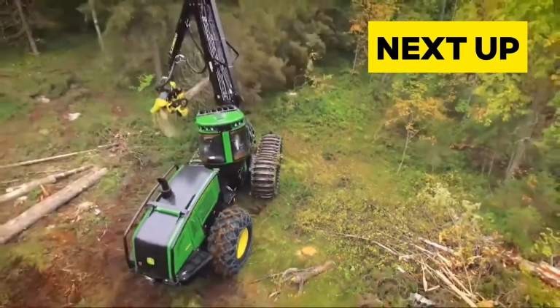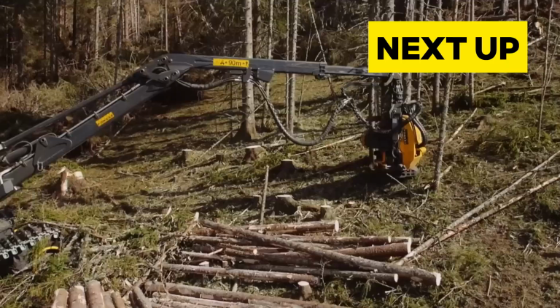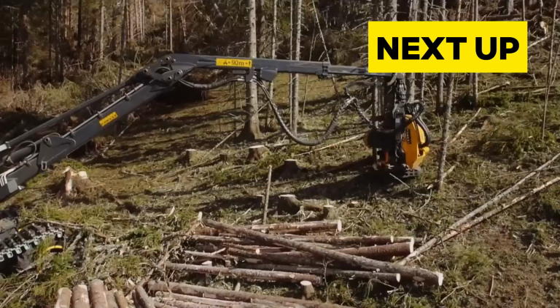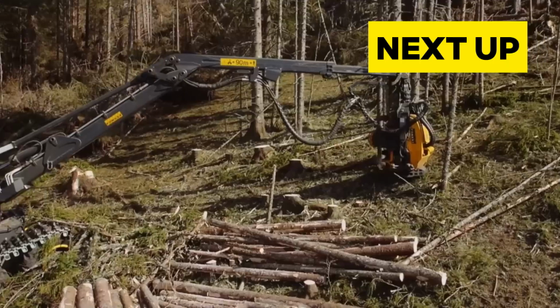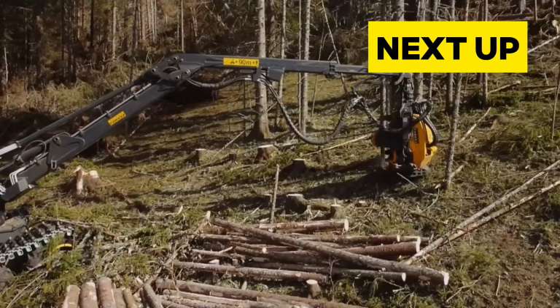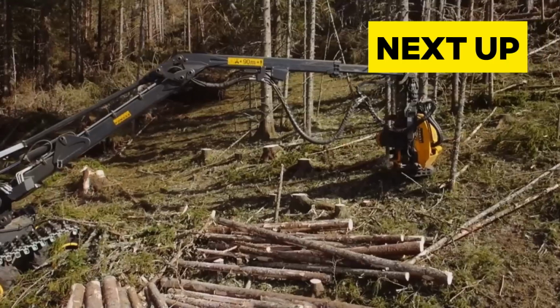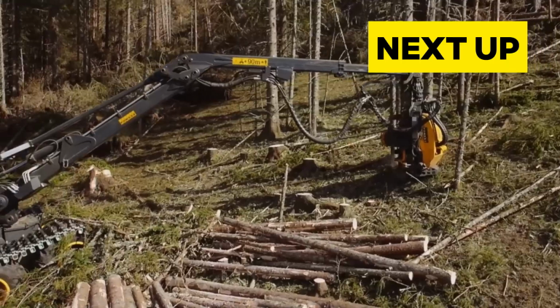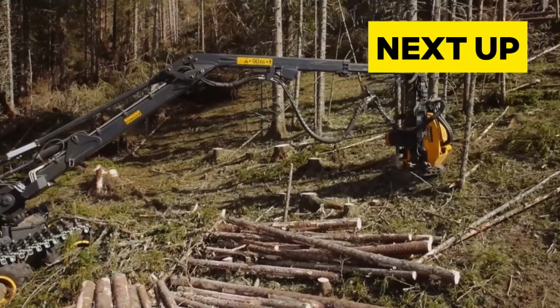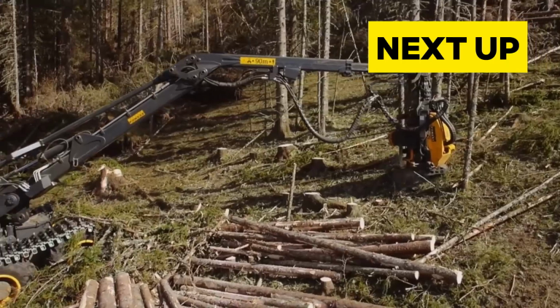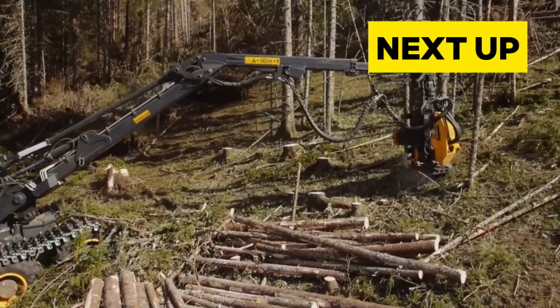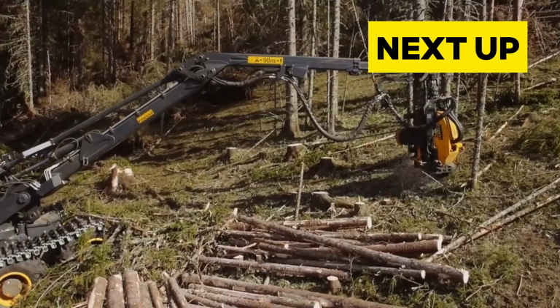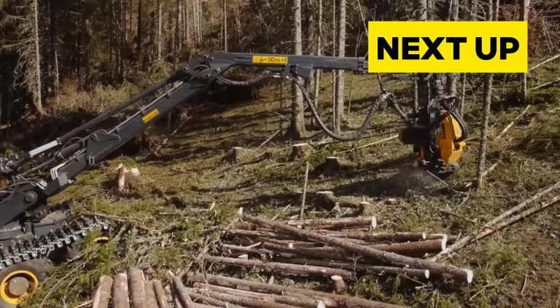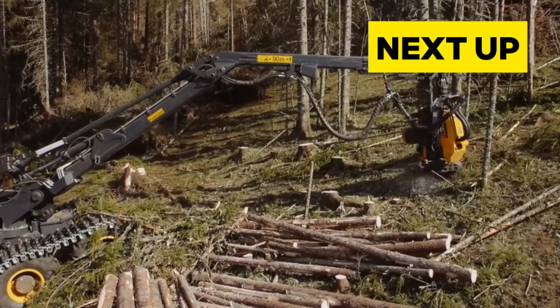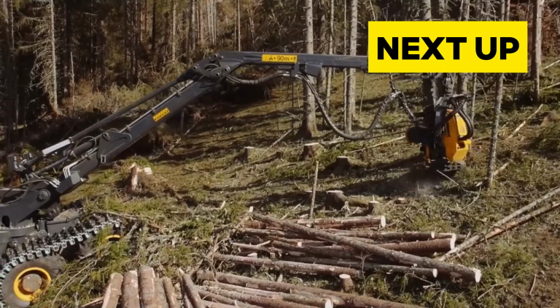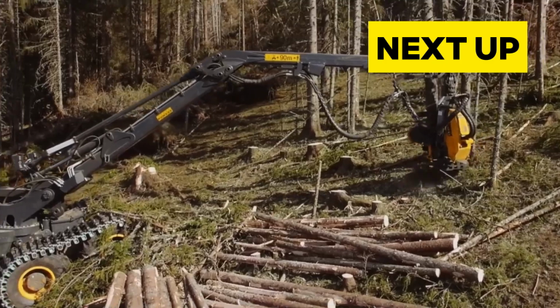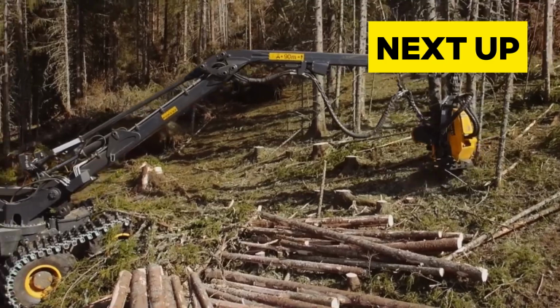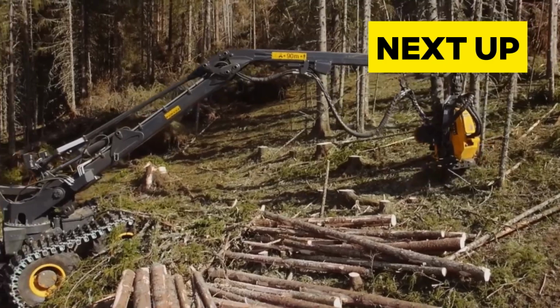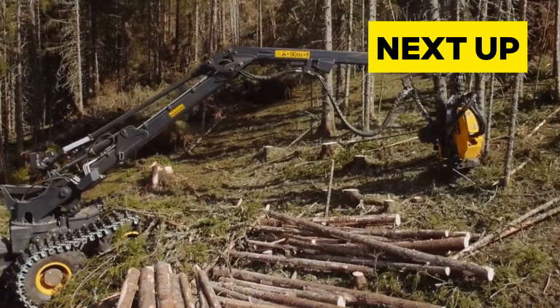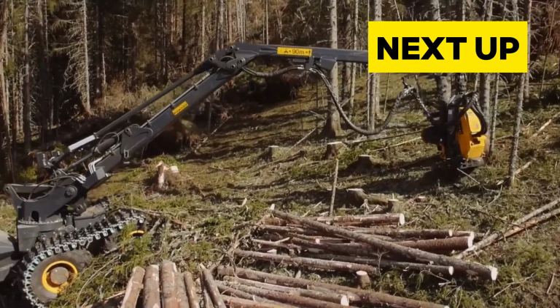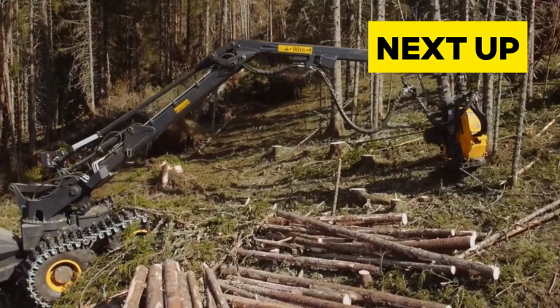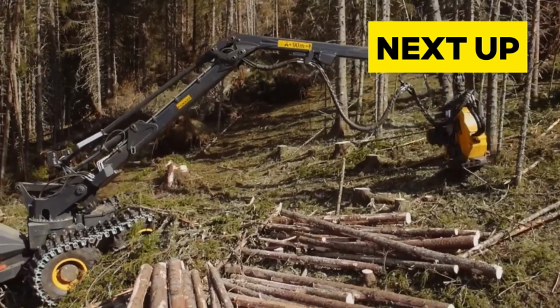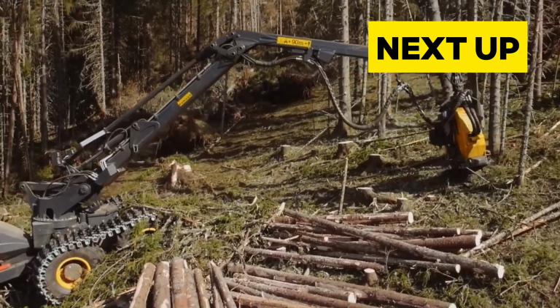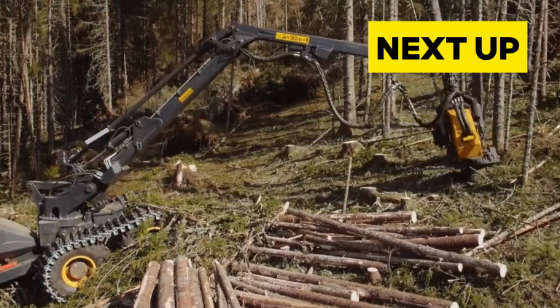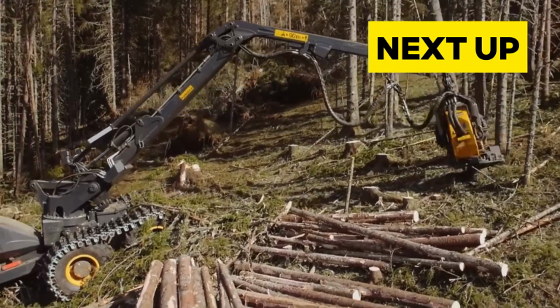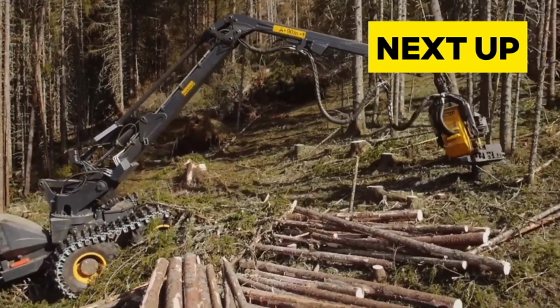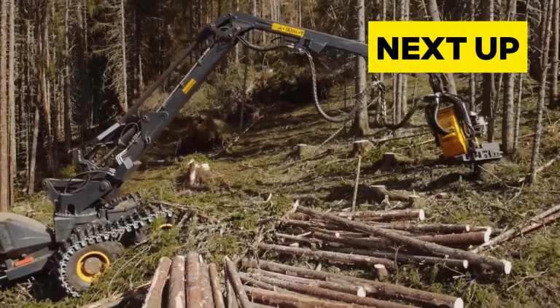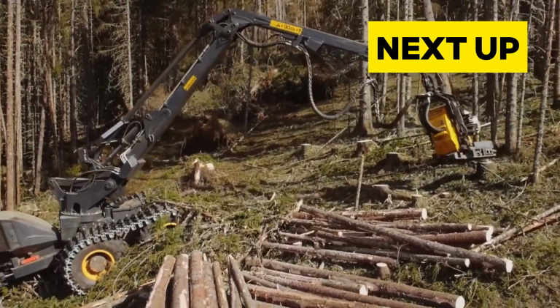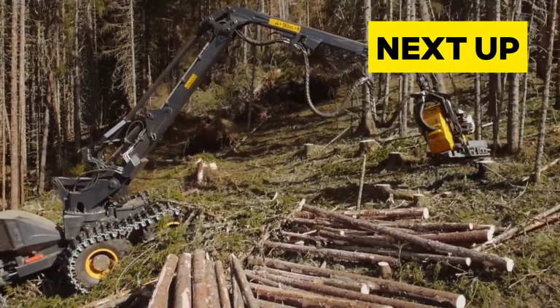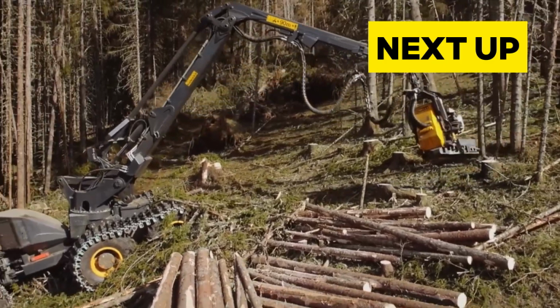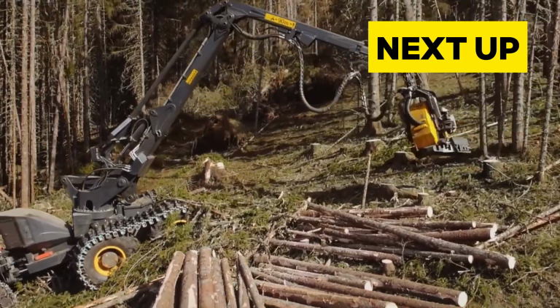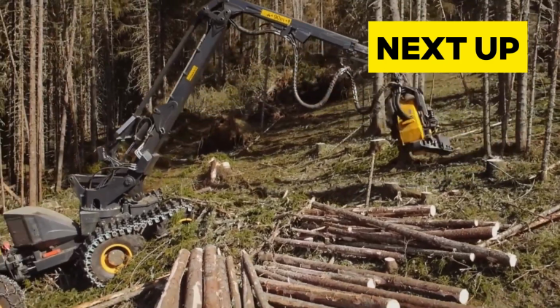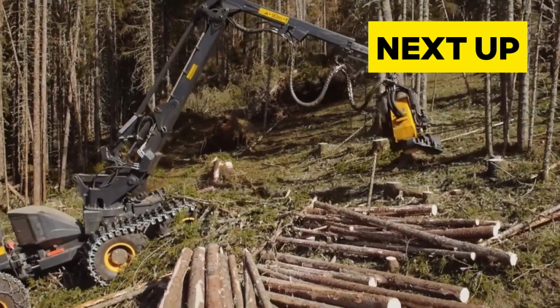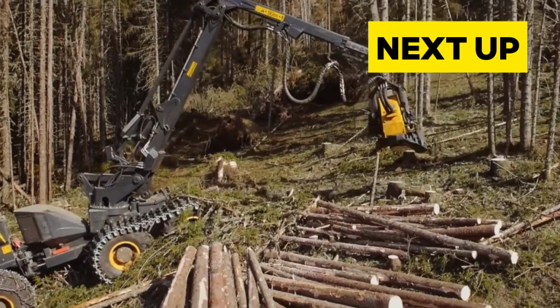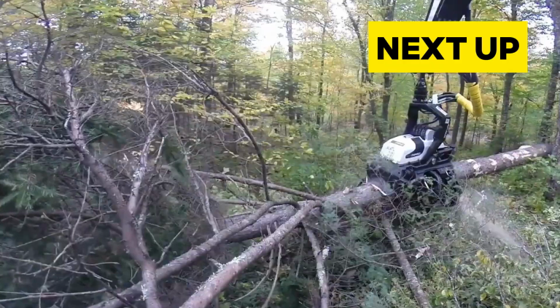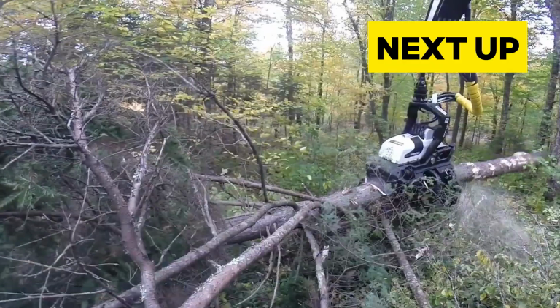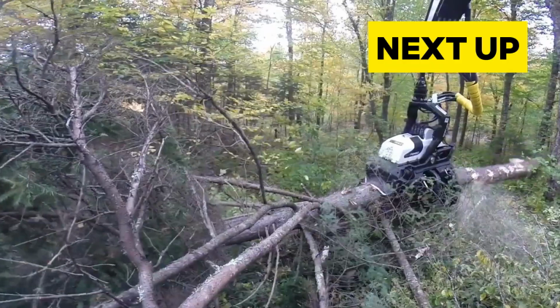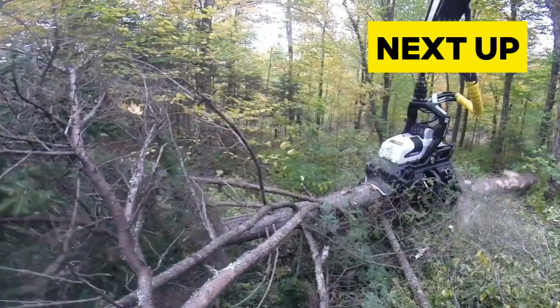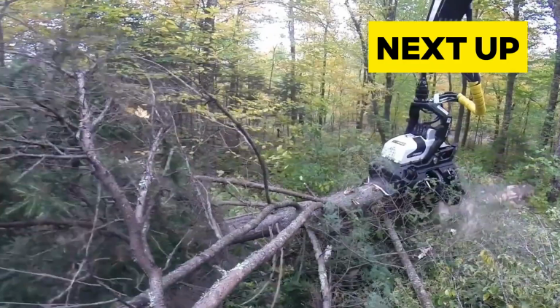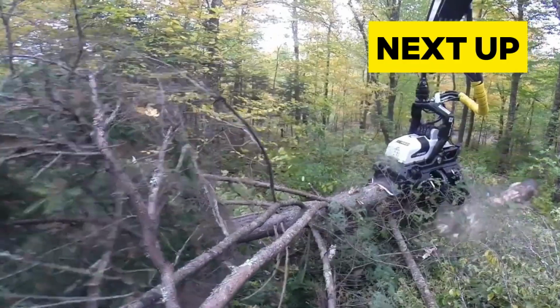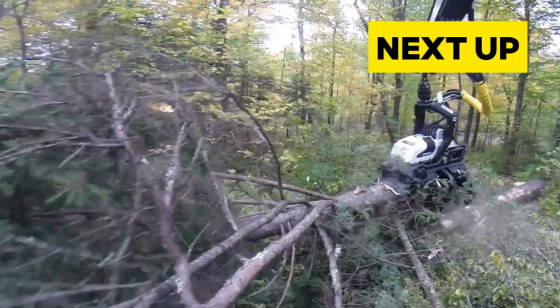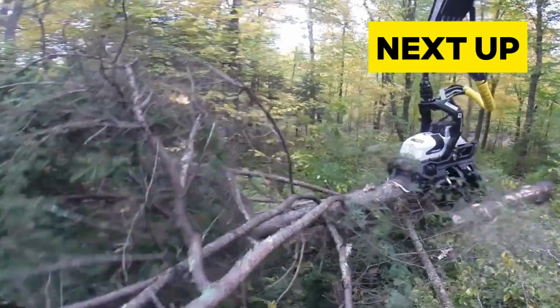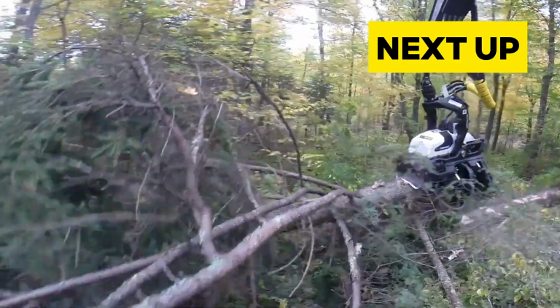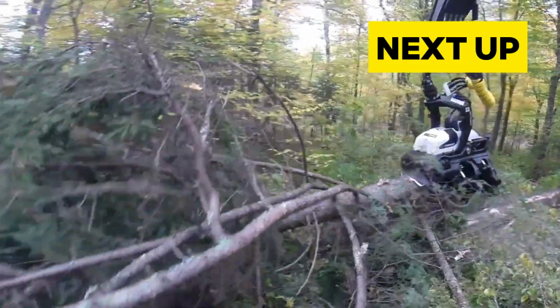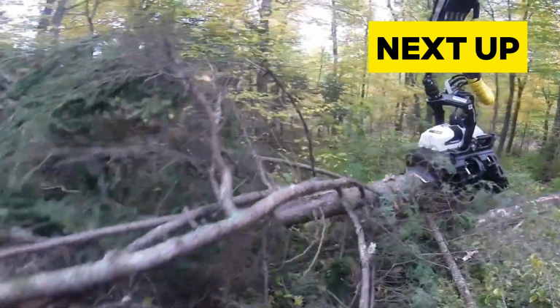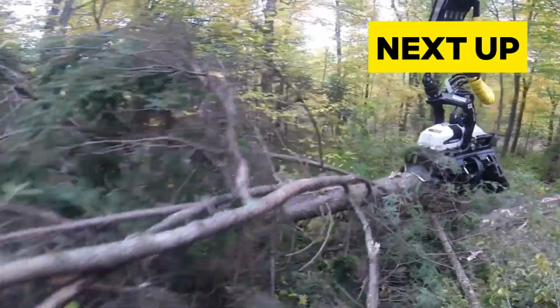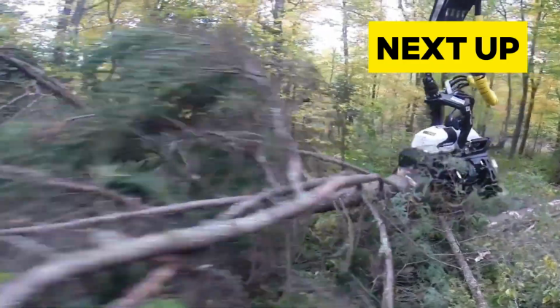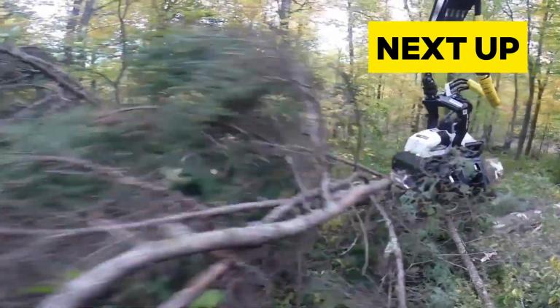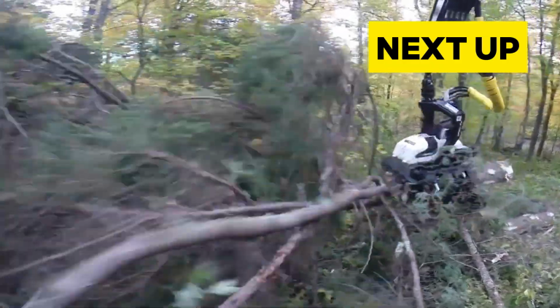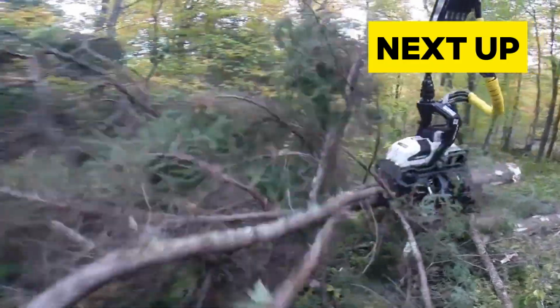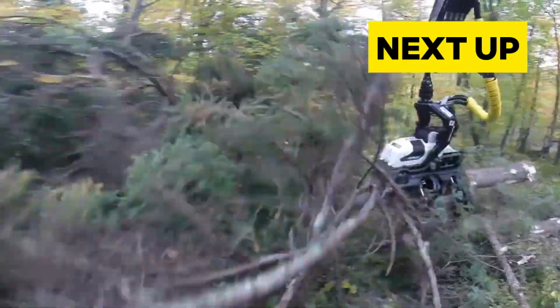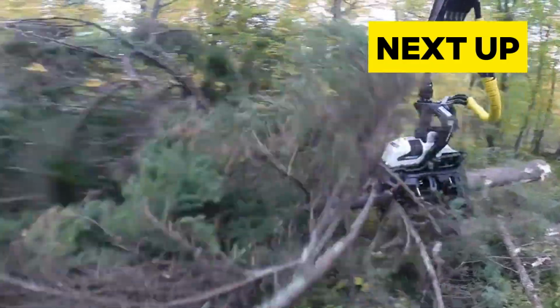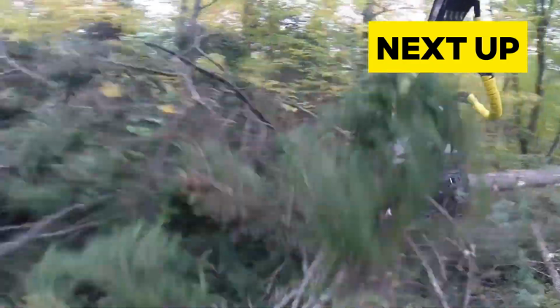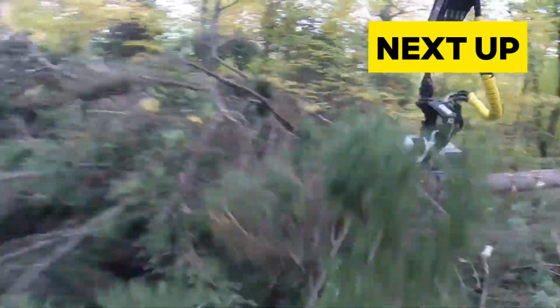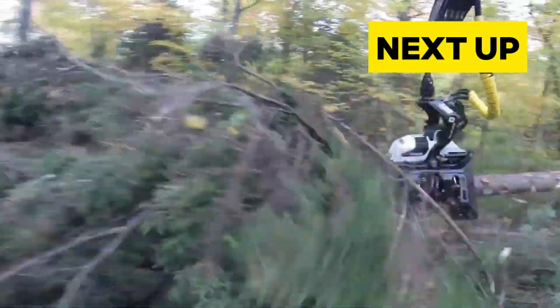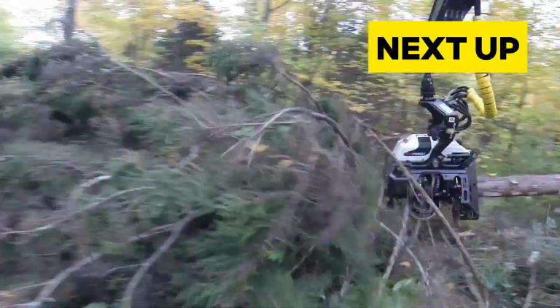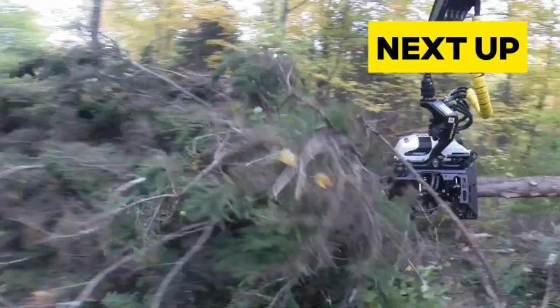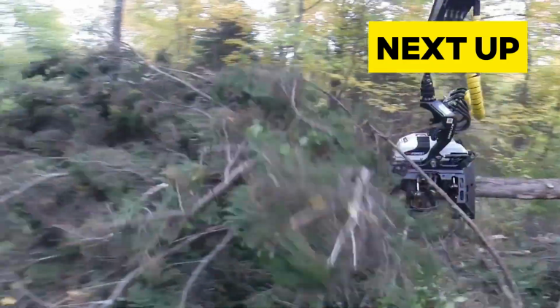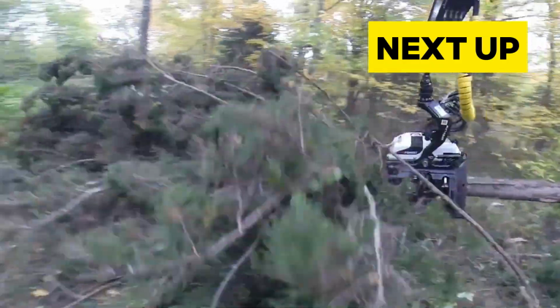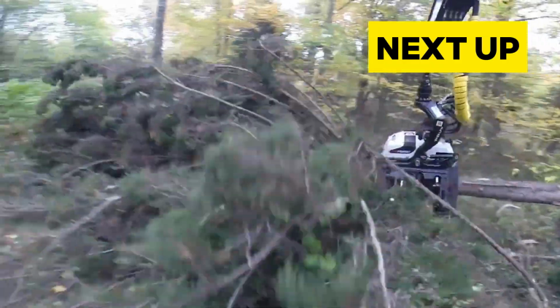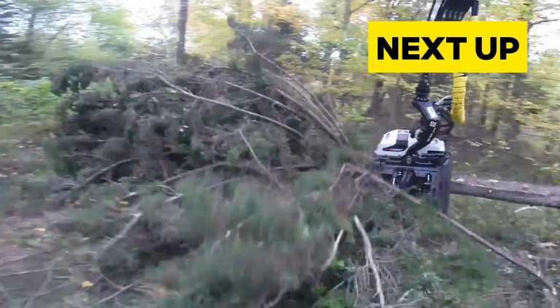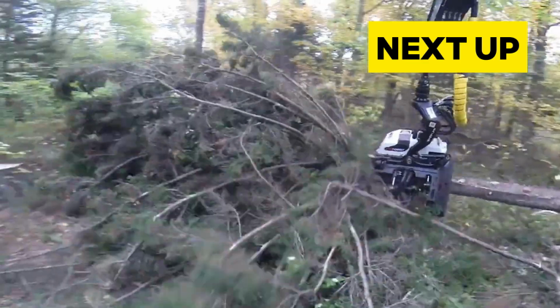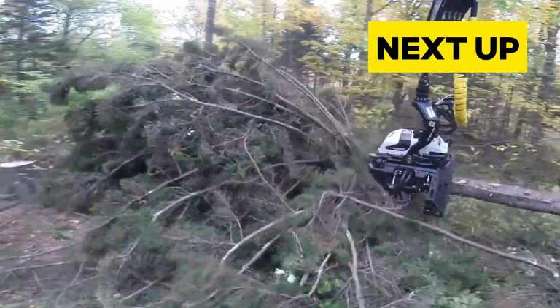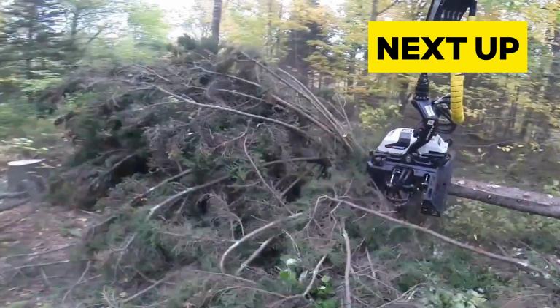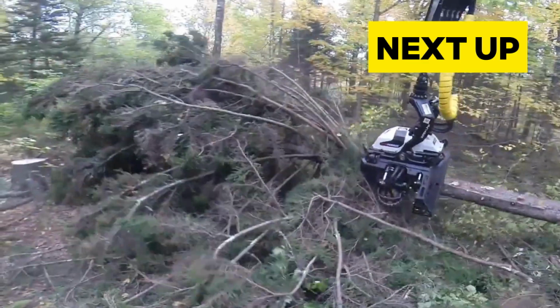Welcome to another episode of Mighty Machine Masters. Today we'll be looking at some amazing machines that are used in tree harvesting.